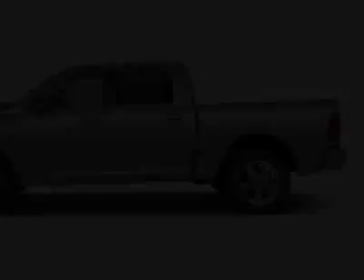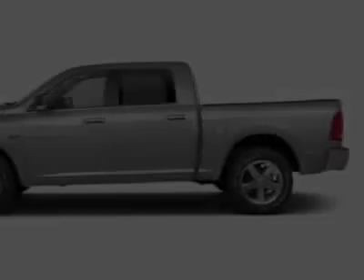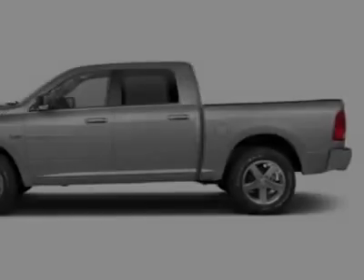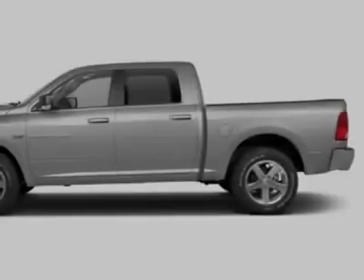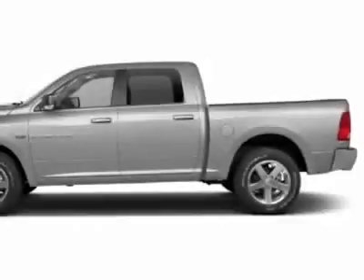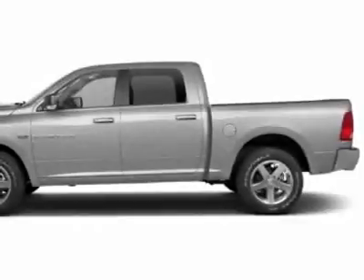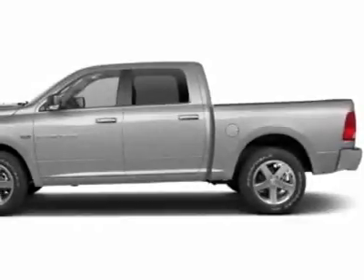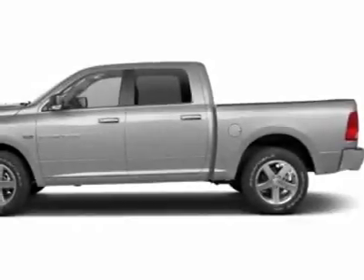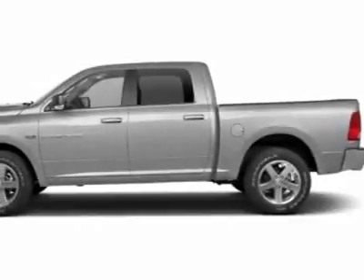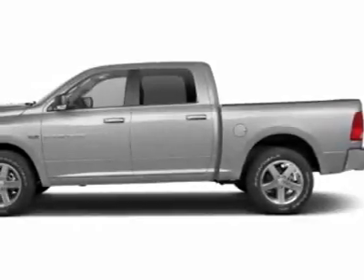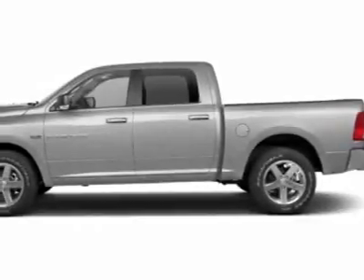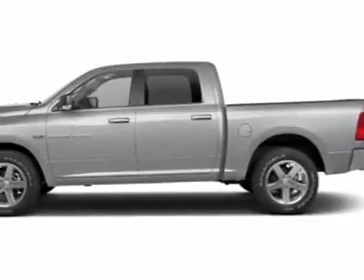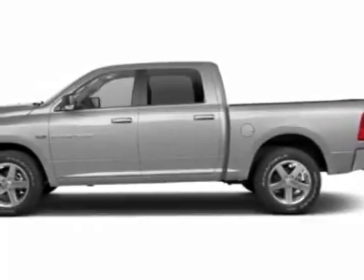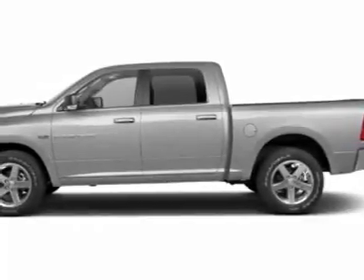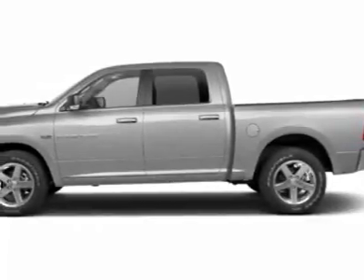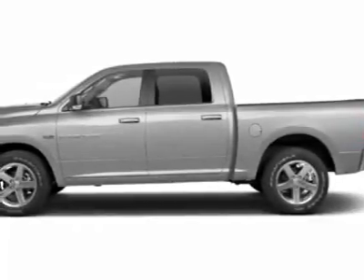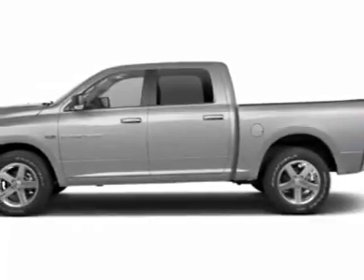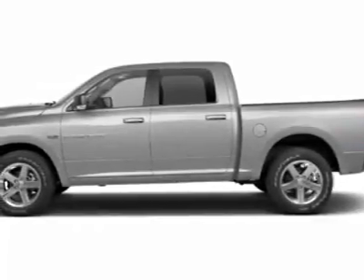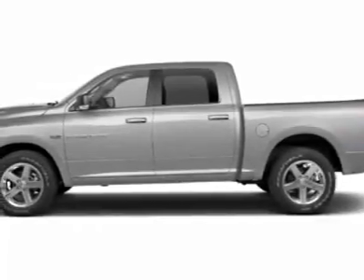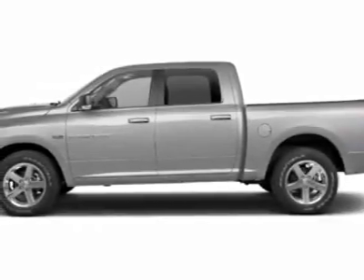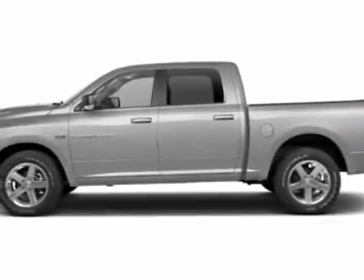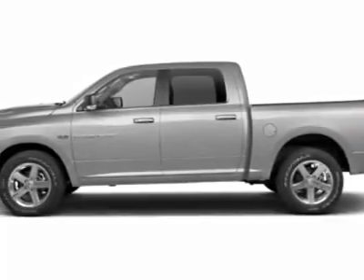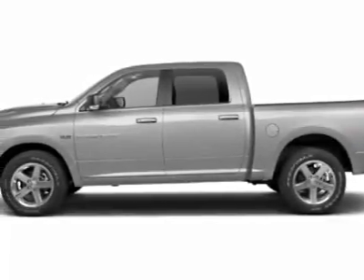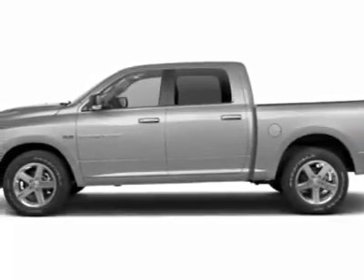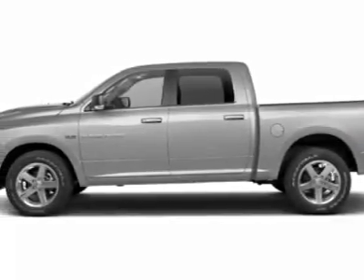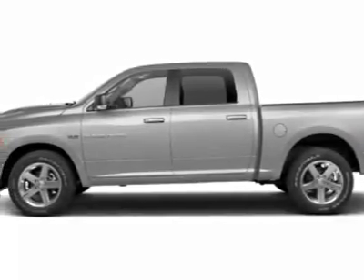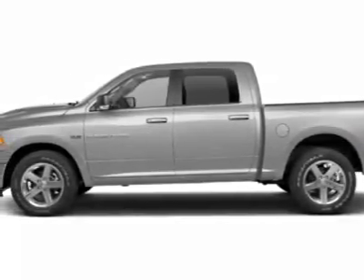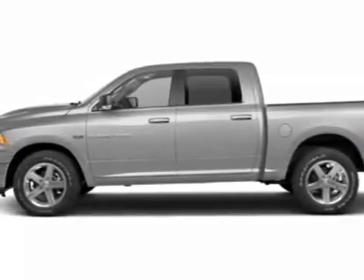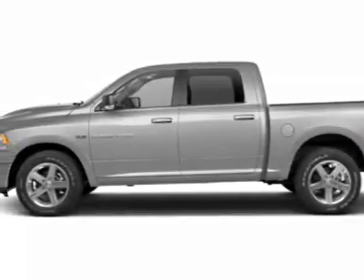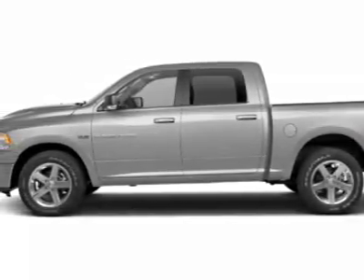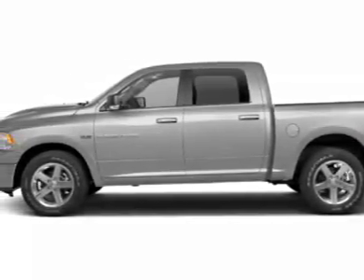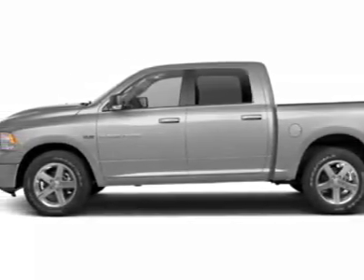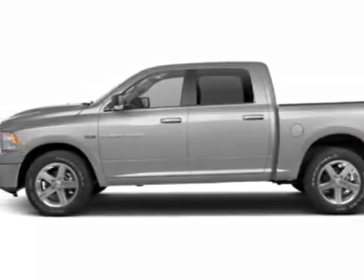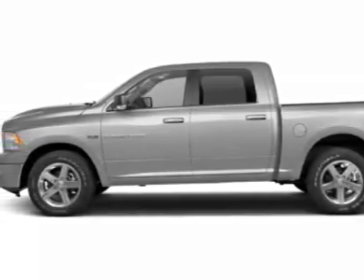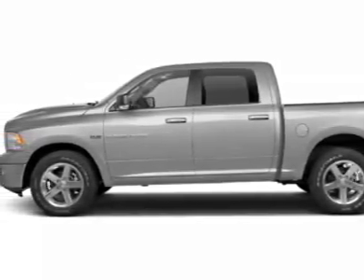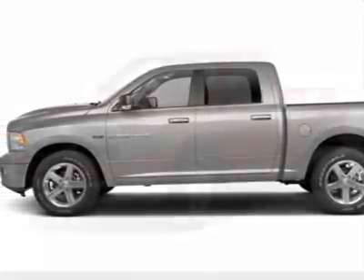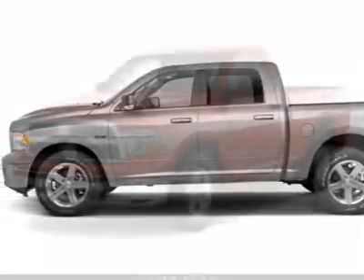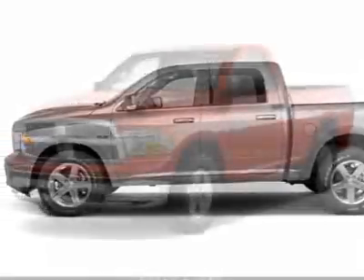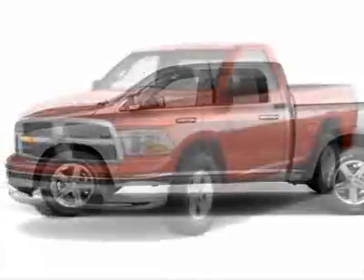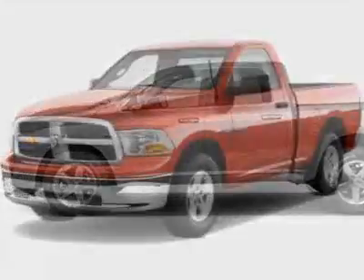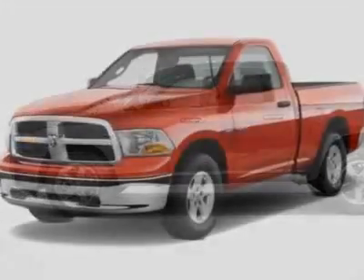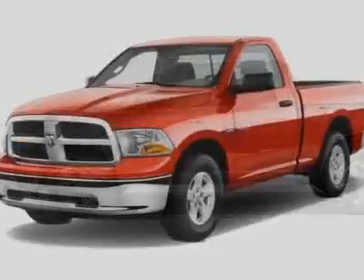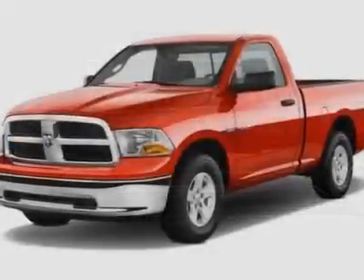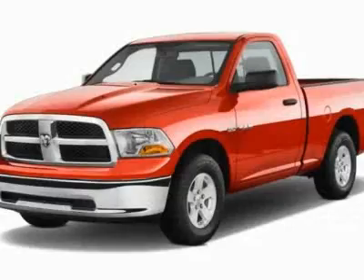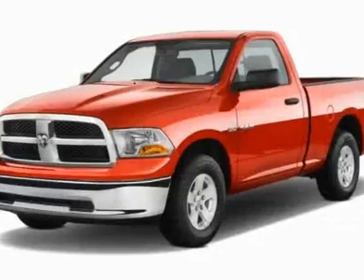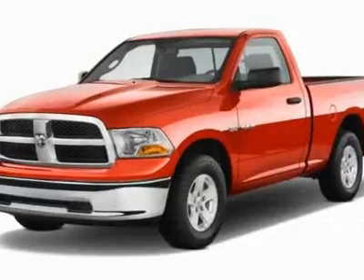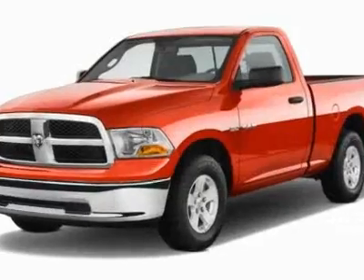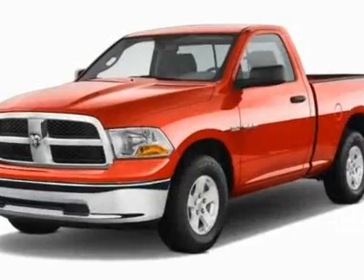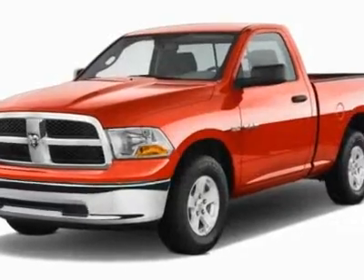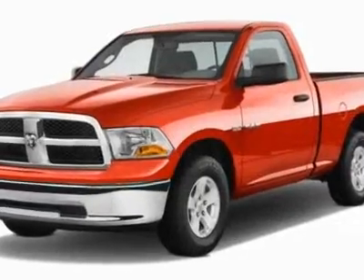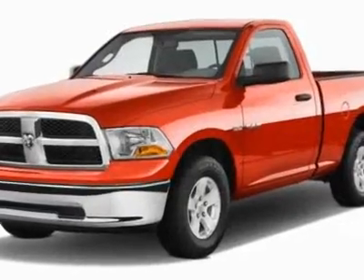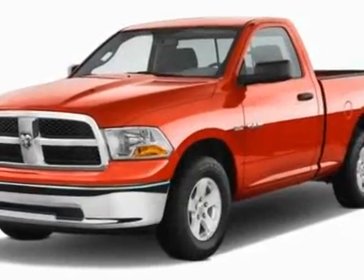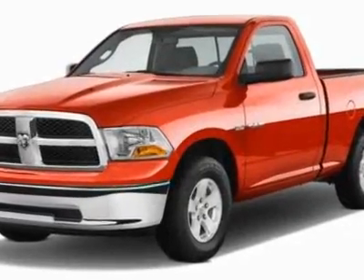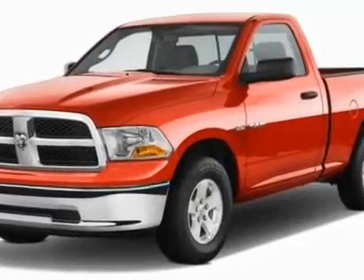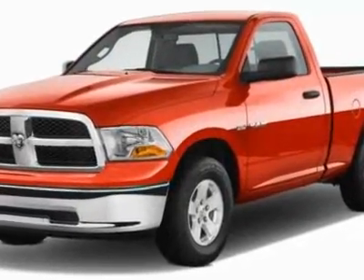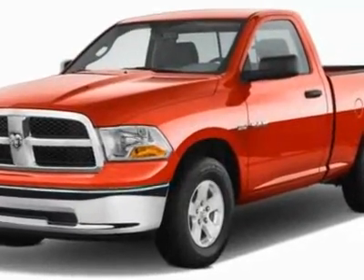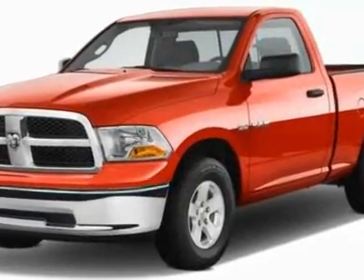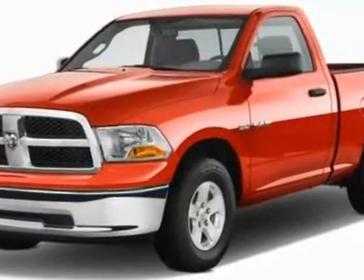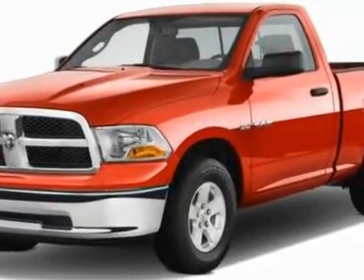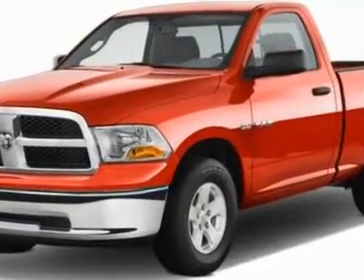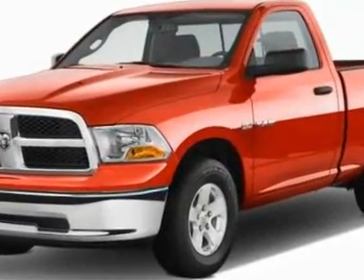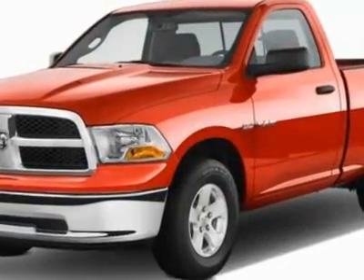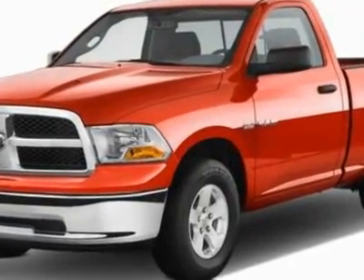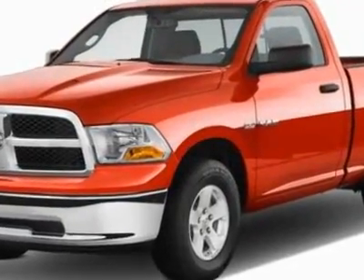Check out this new 2012 Ram 1500. For your protection, this vehicle has a full factory warranty.